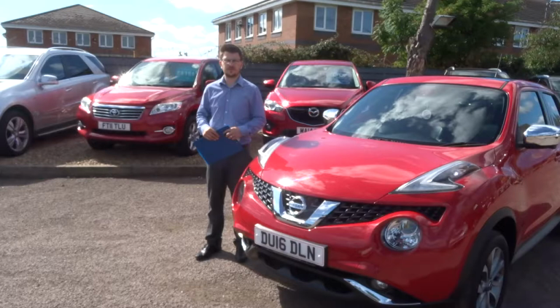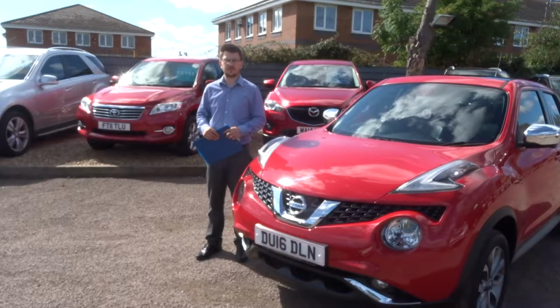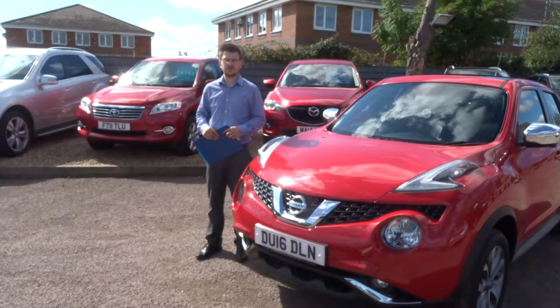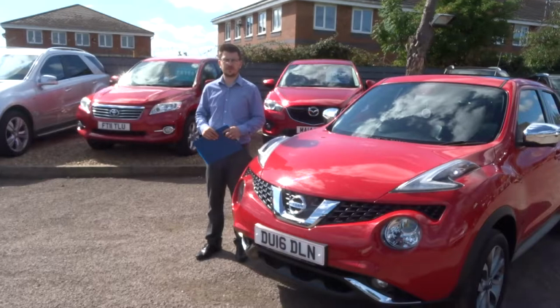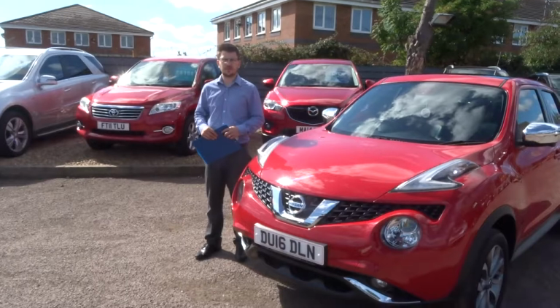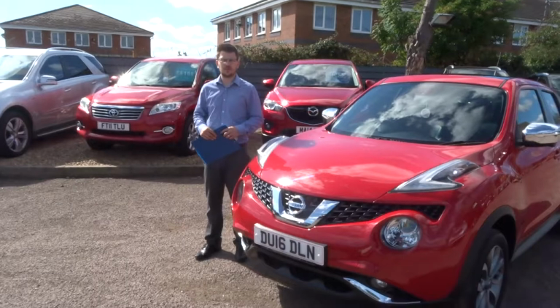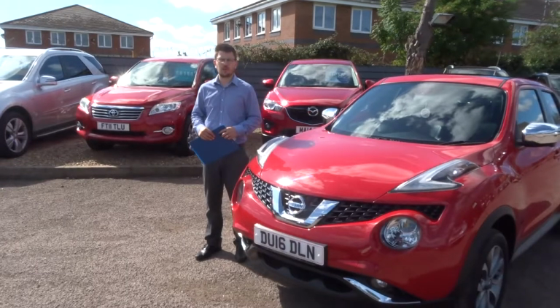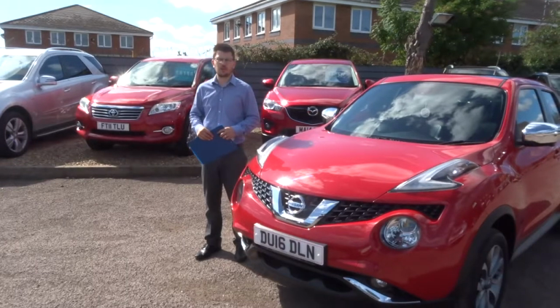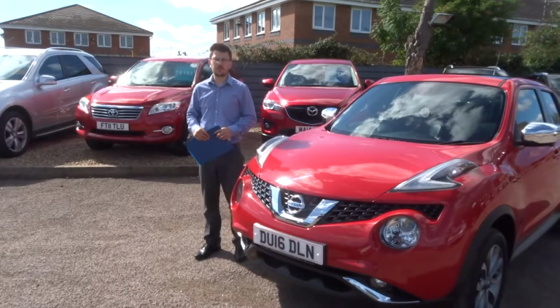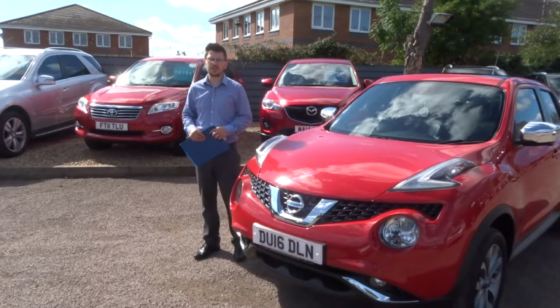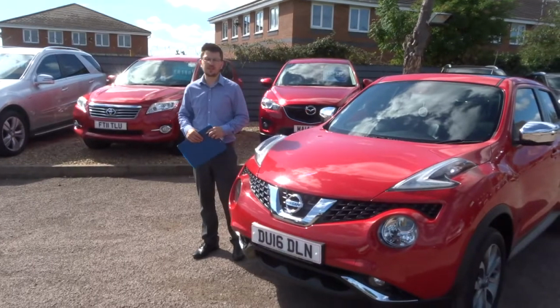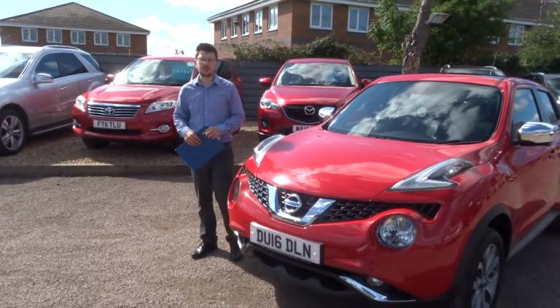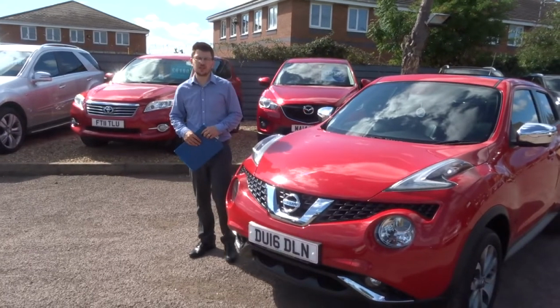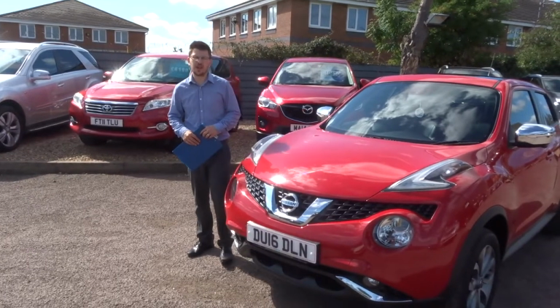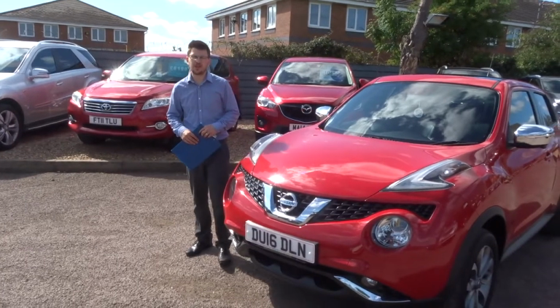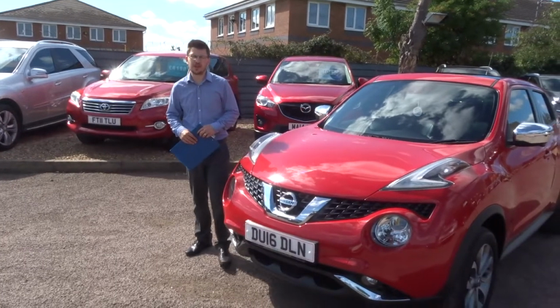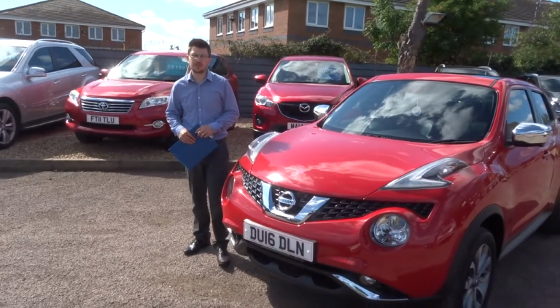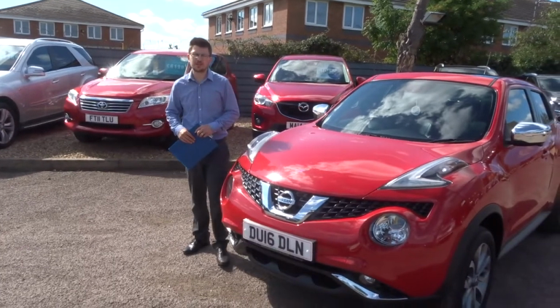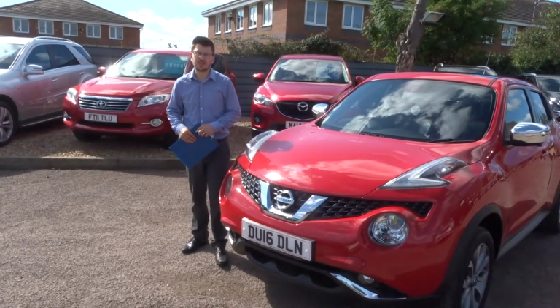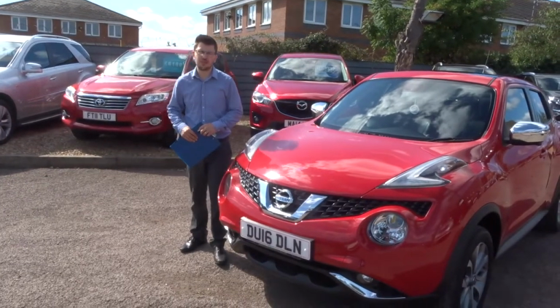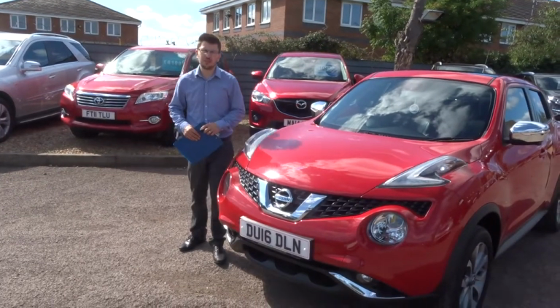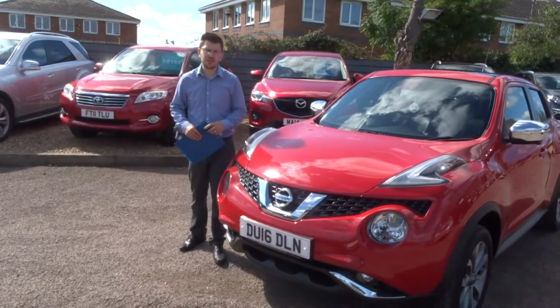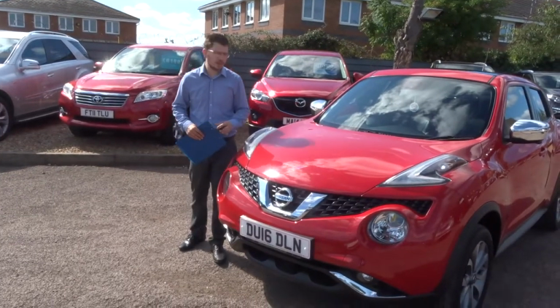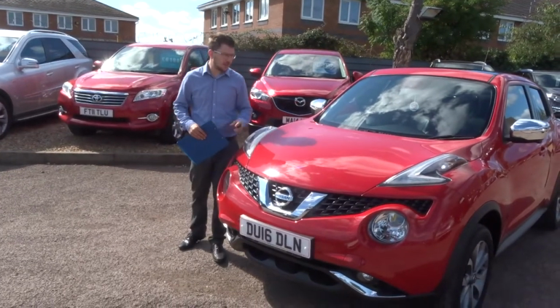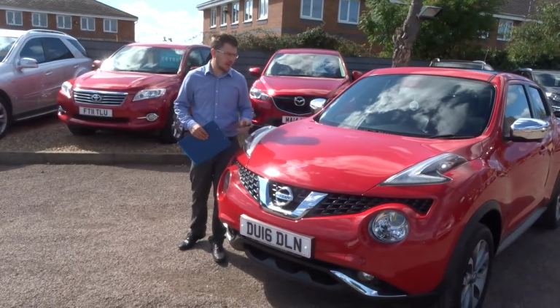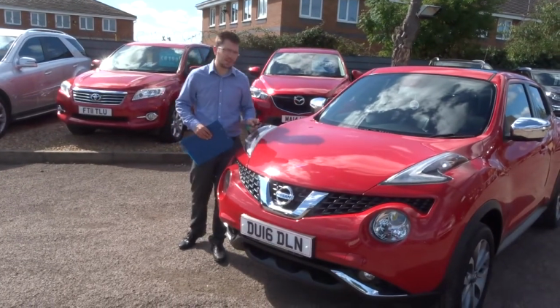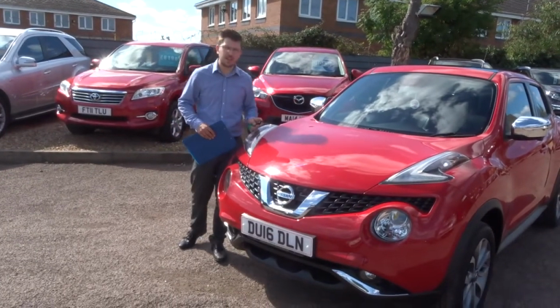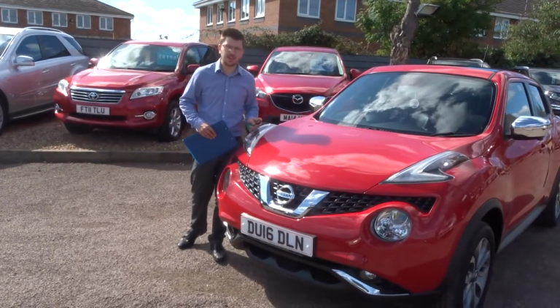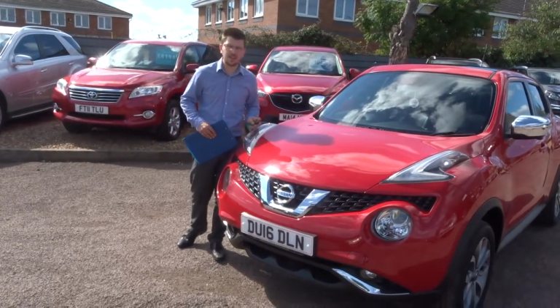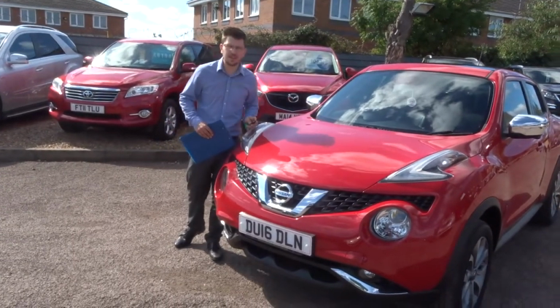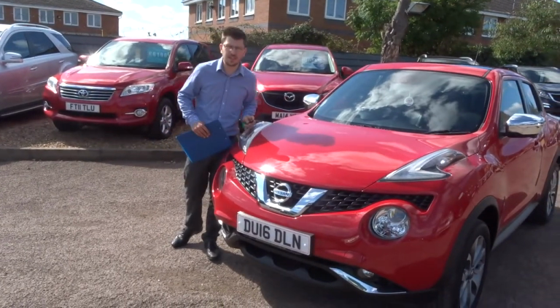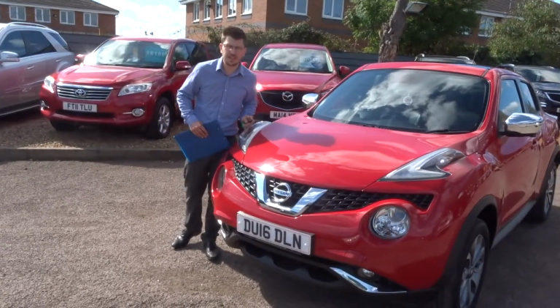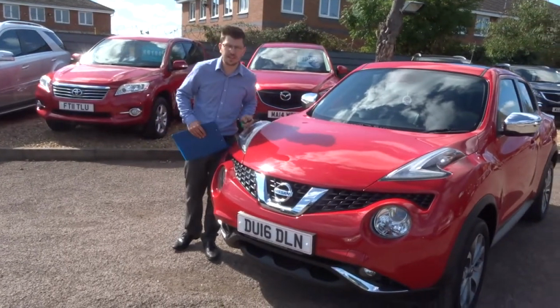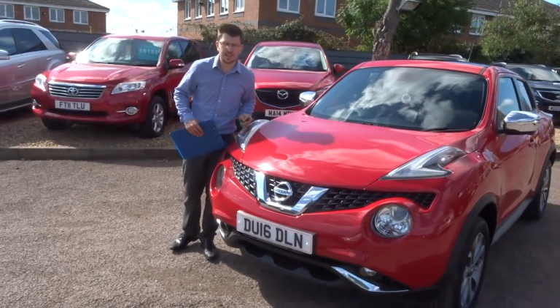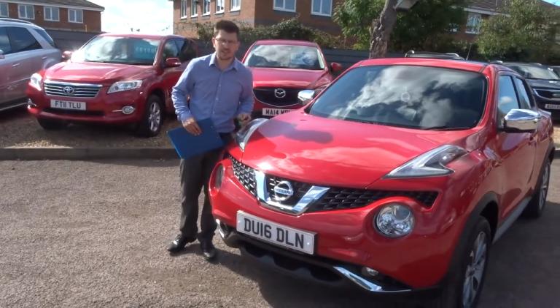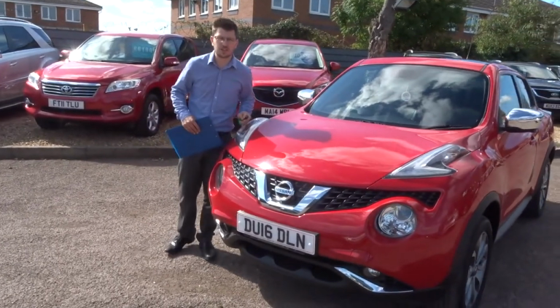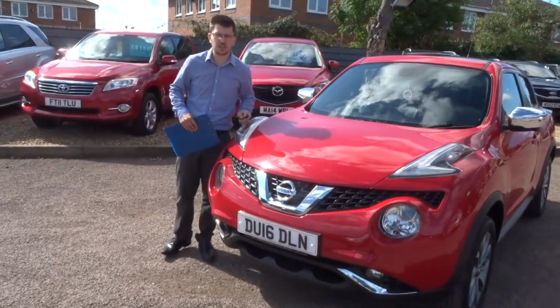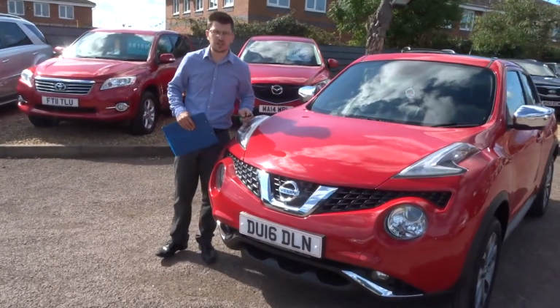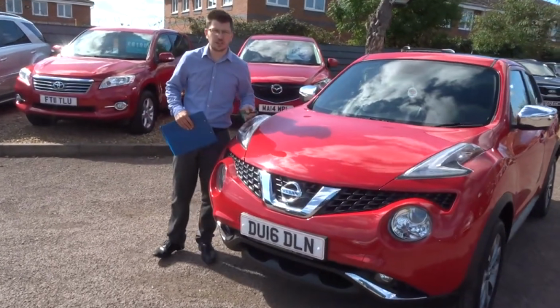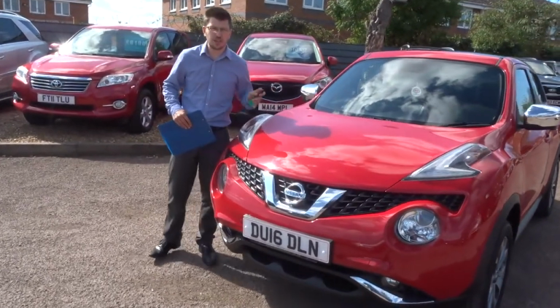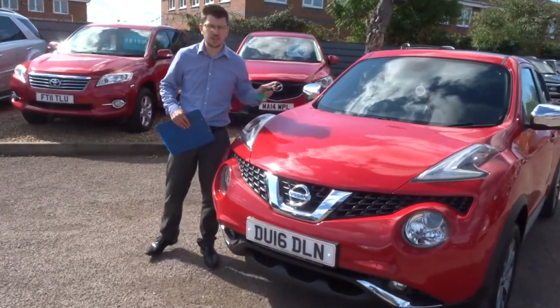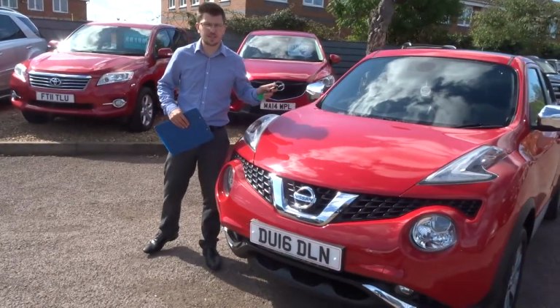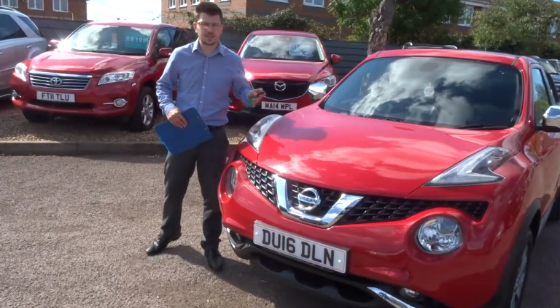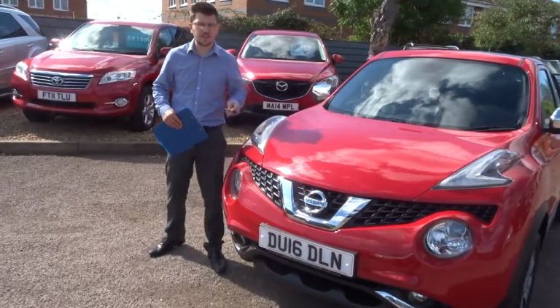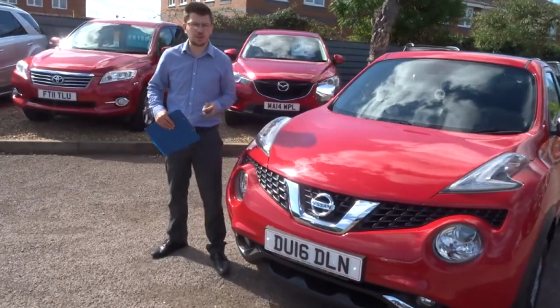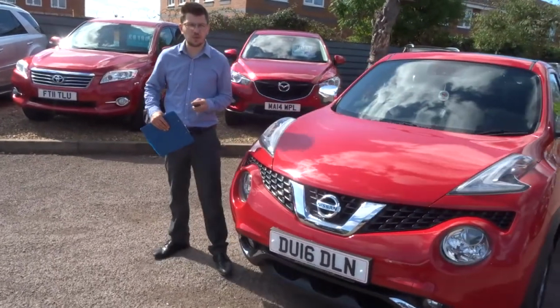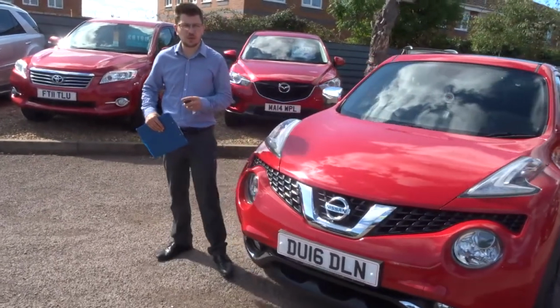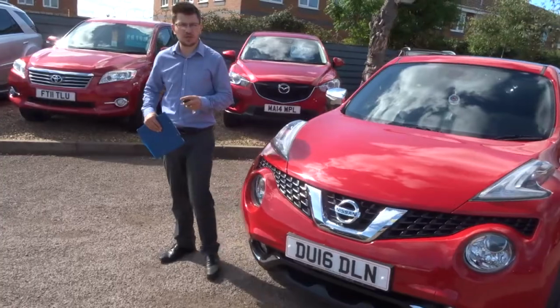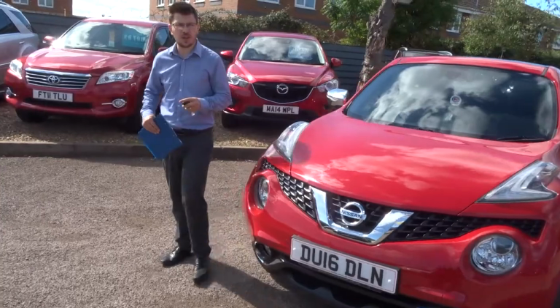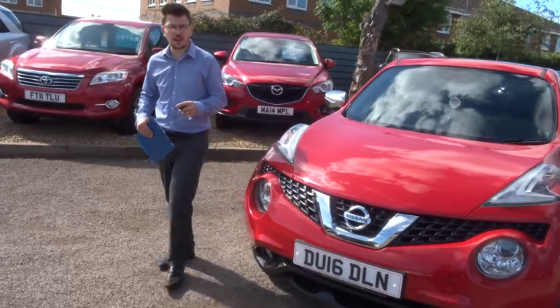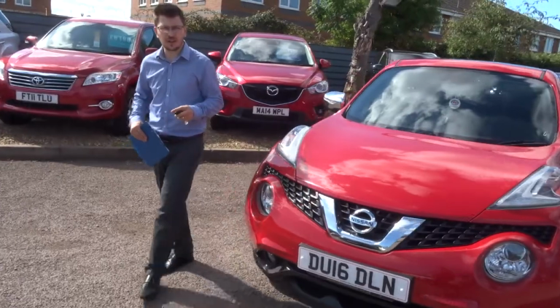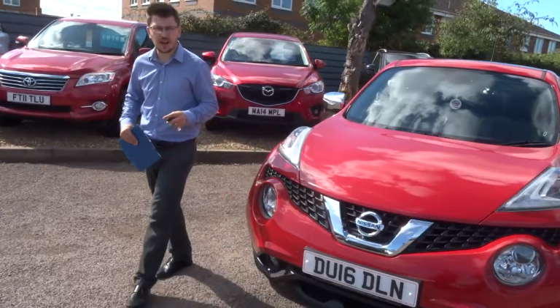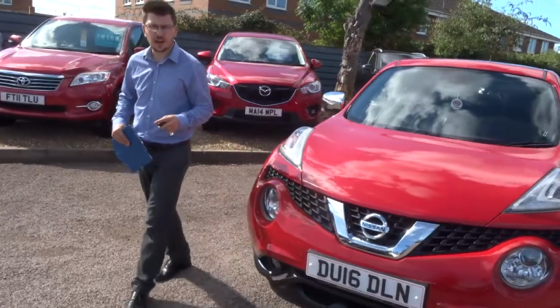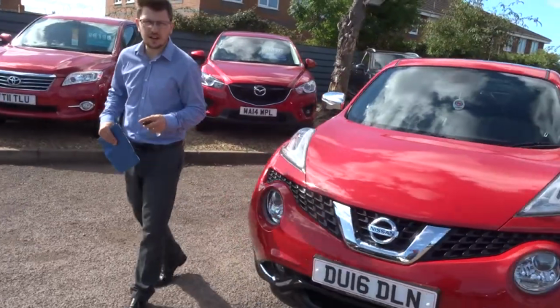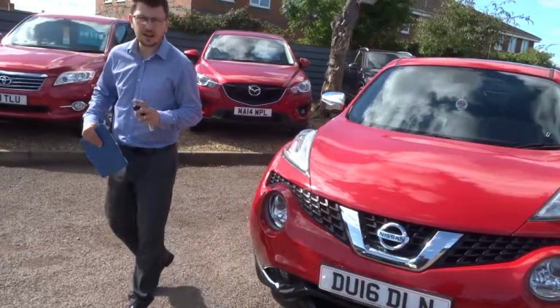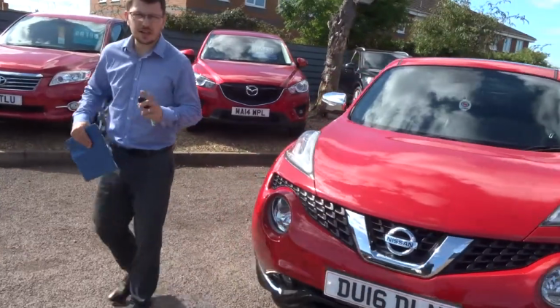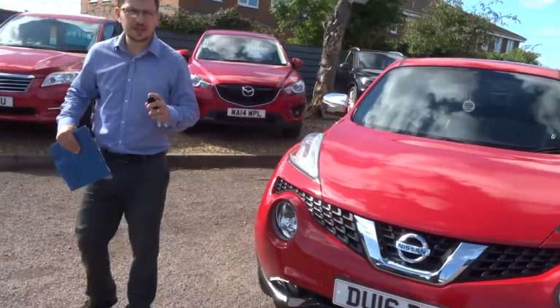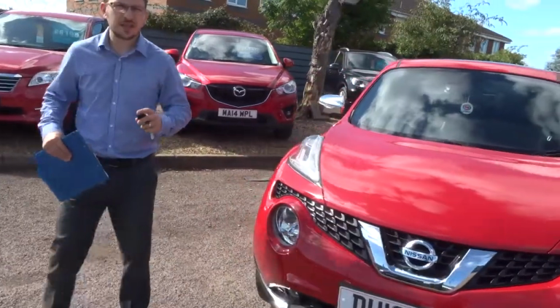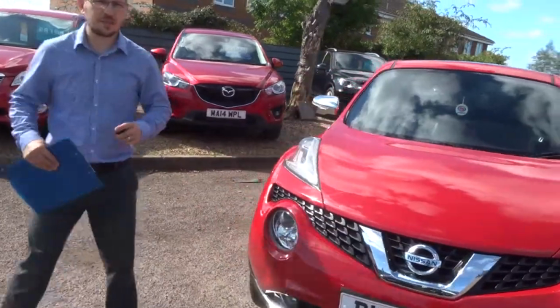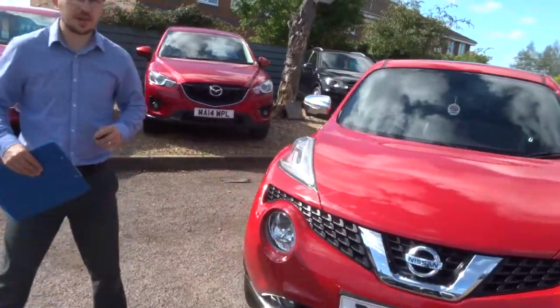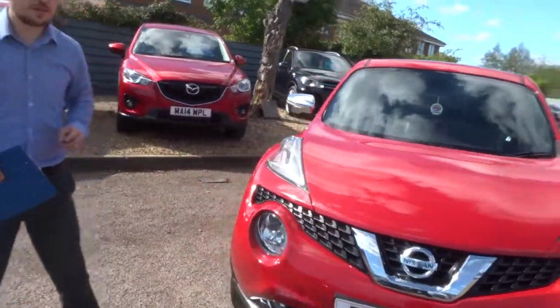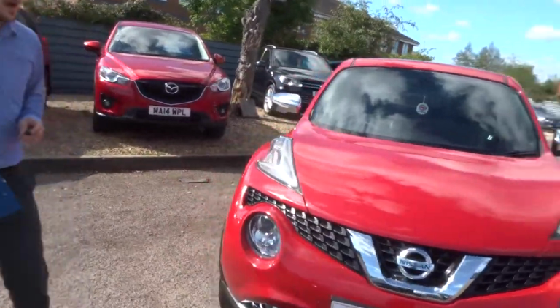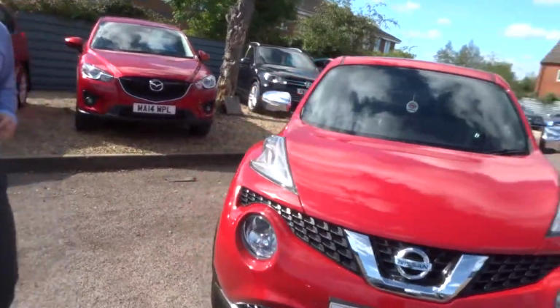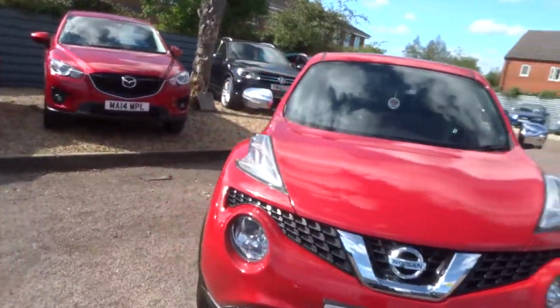Welcome to Country Car. My name is Tom. Here we have a lovely Nissan Juke. Let's give you a walk around the car and tell you a bit about it.